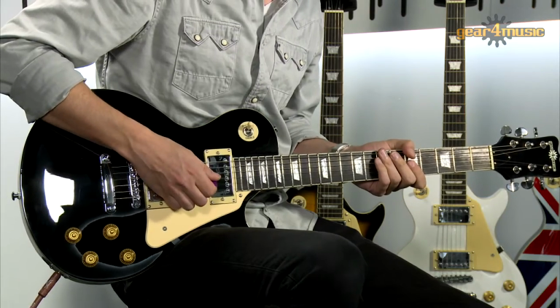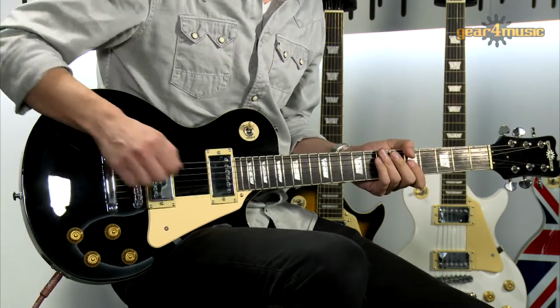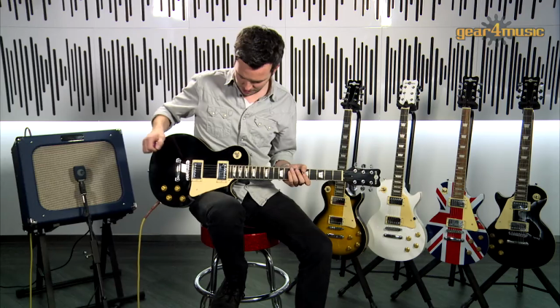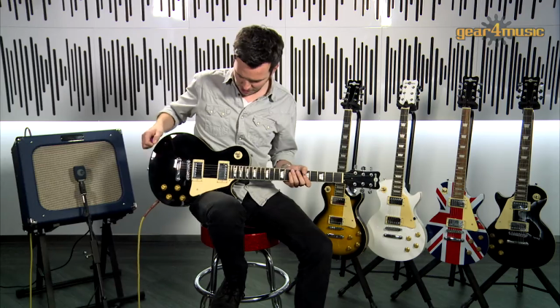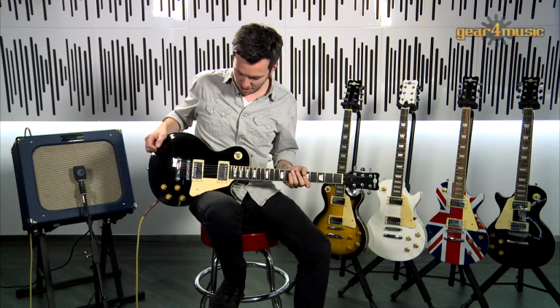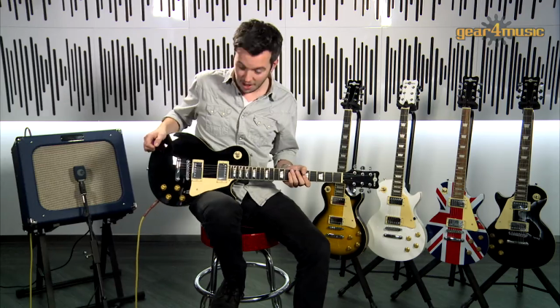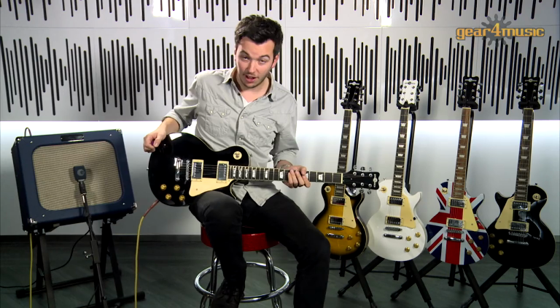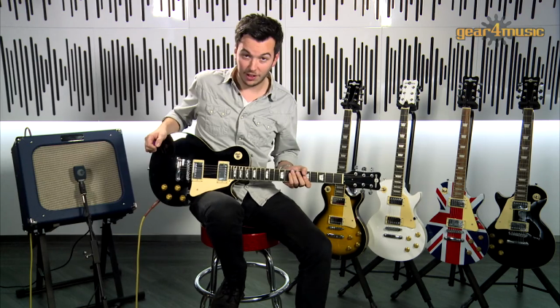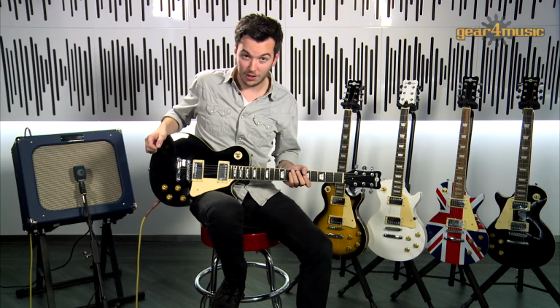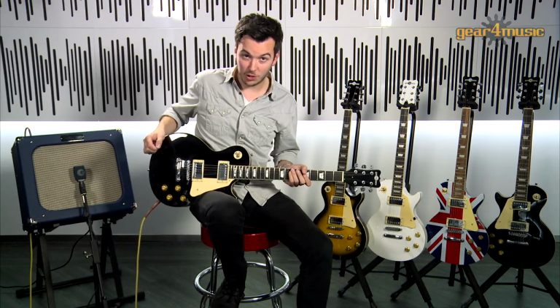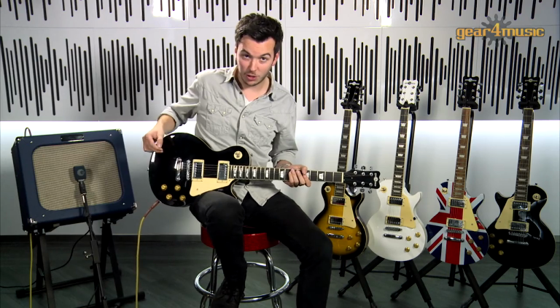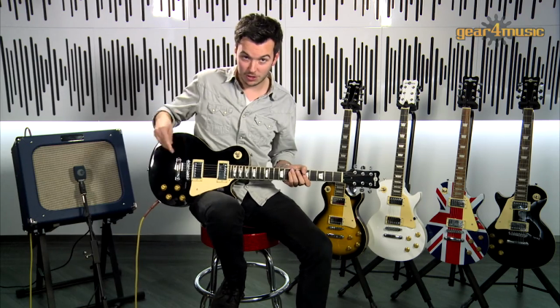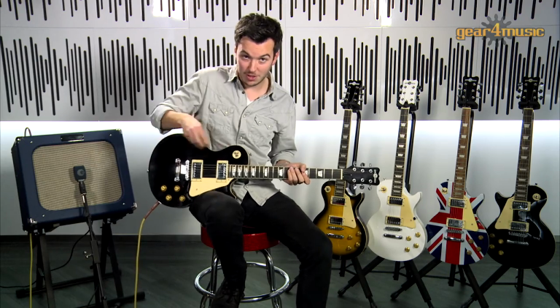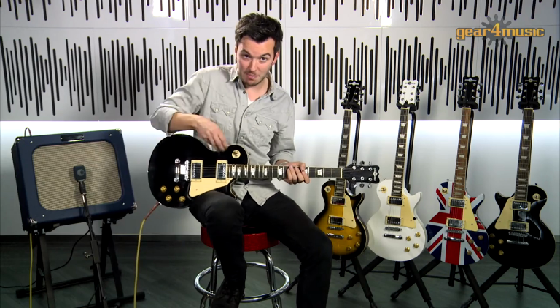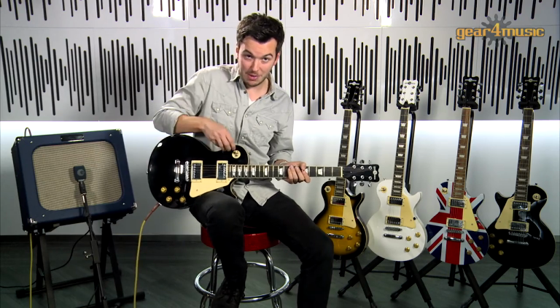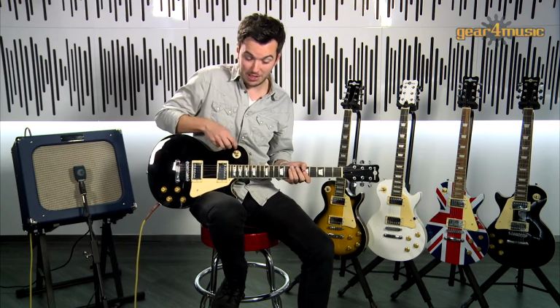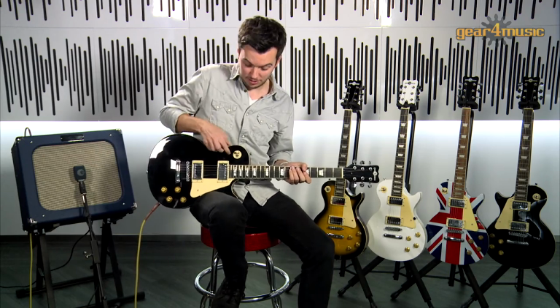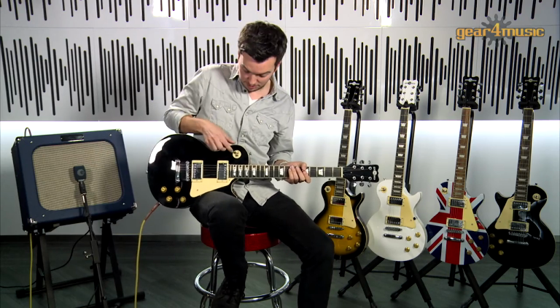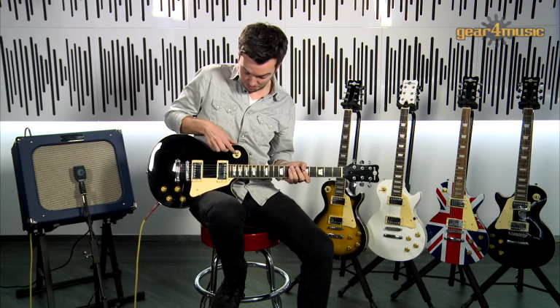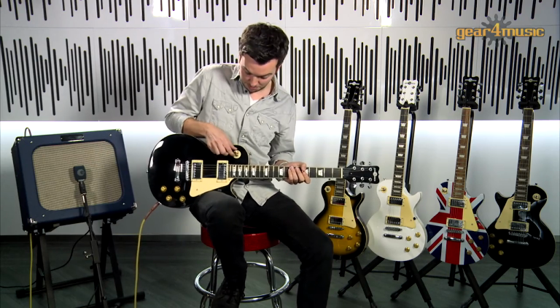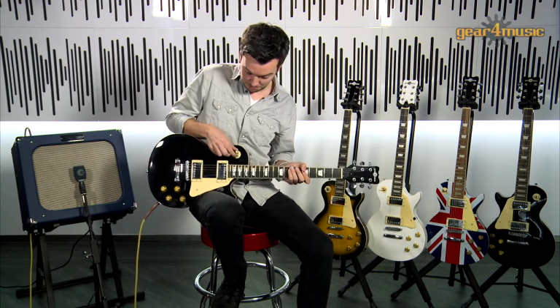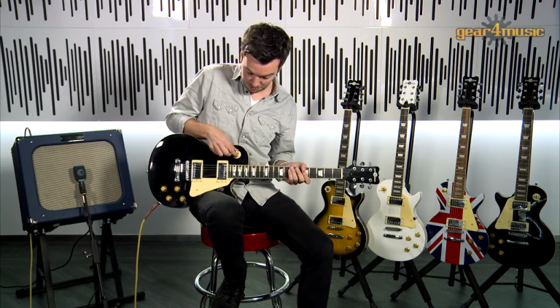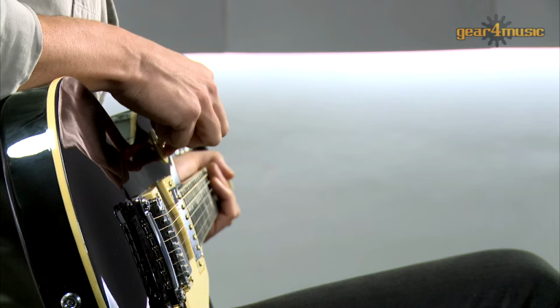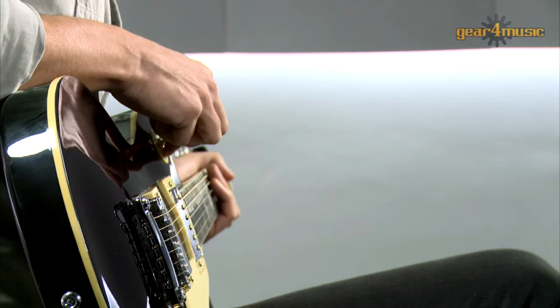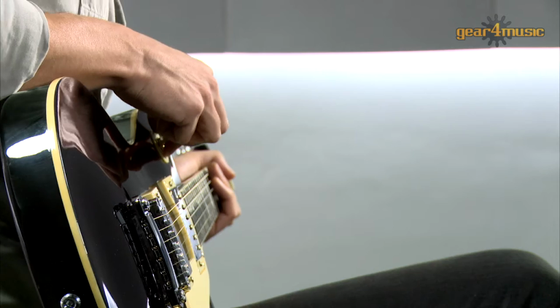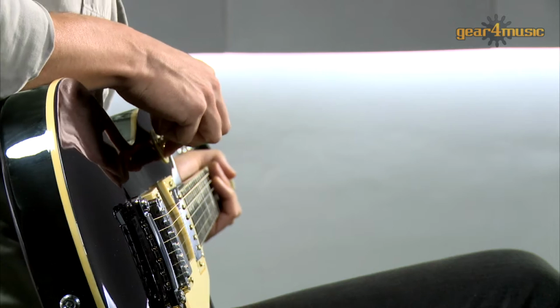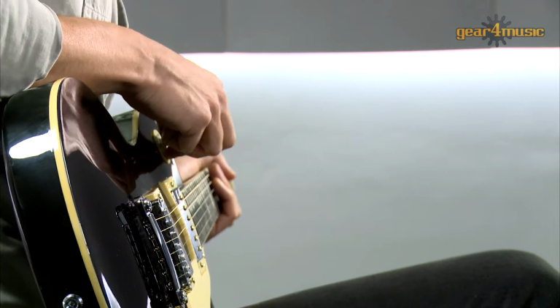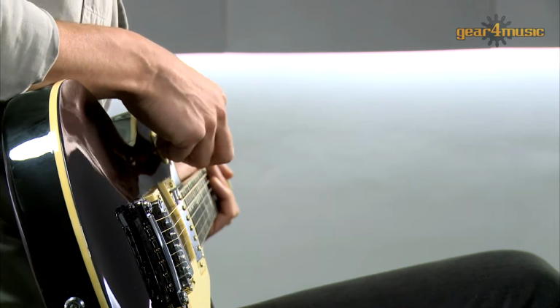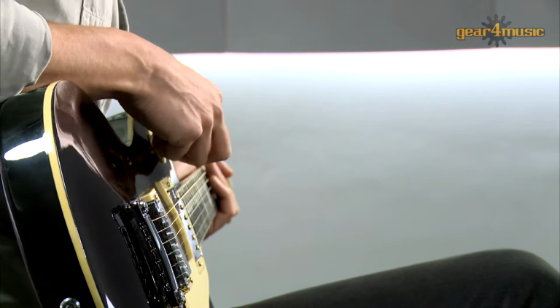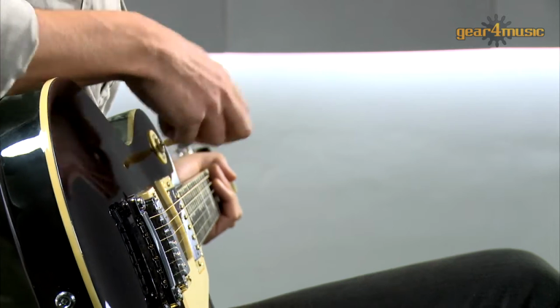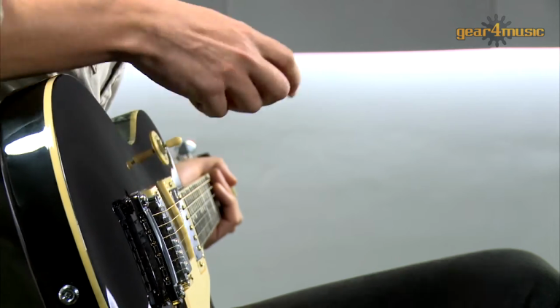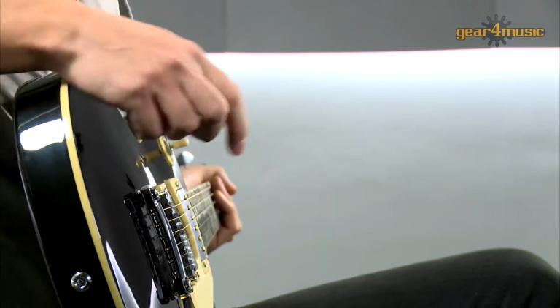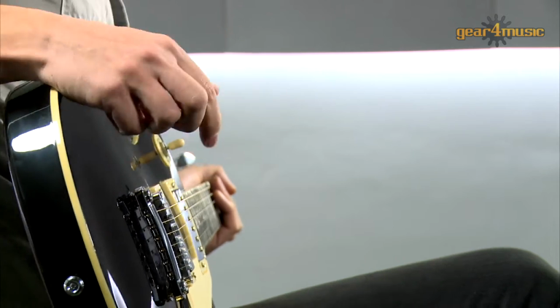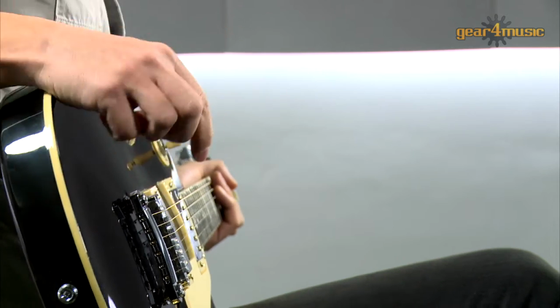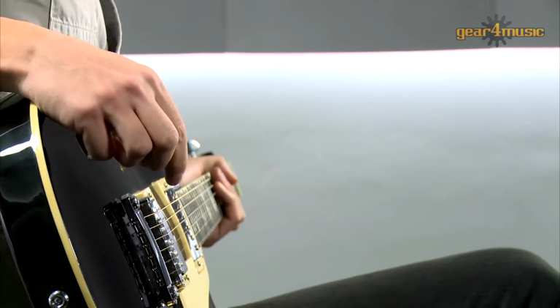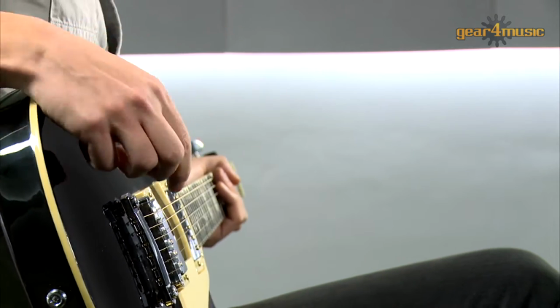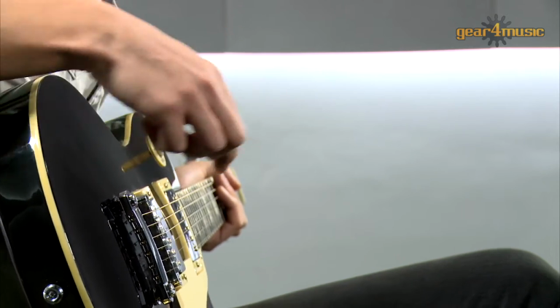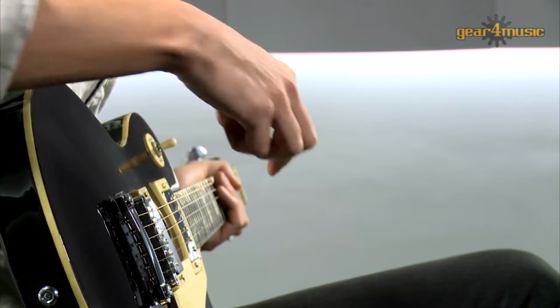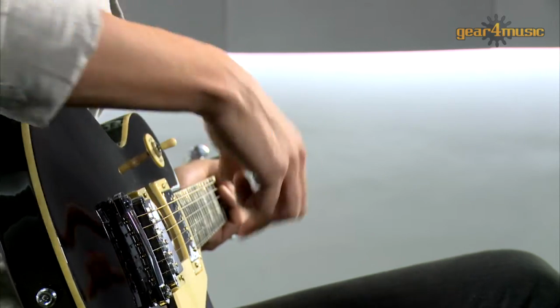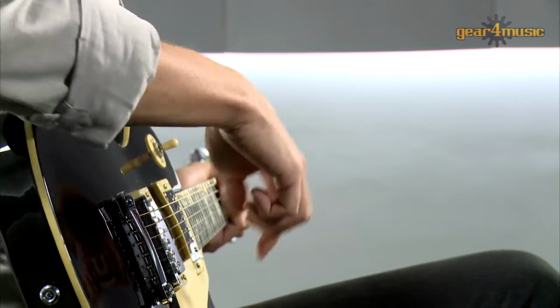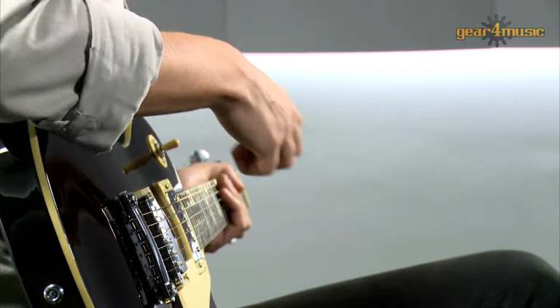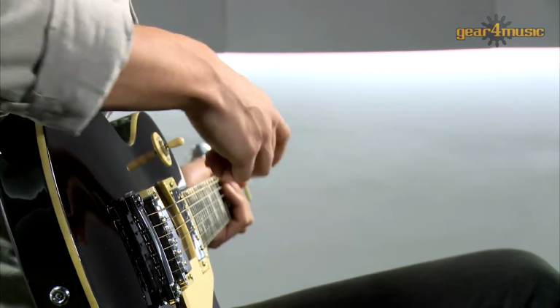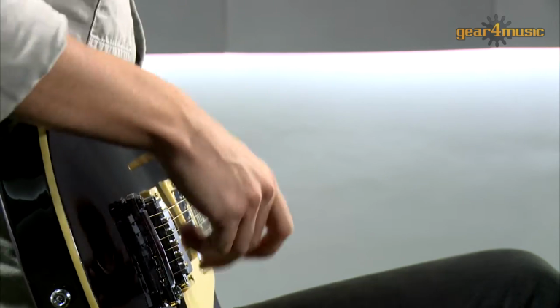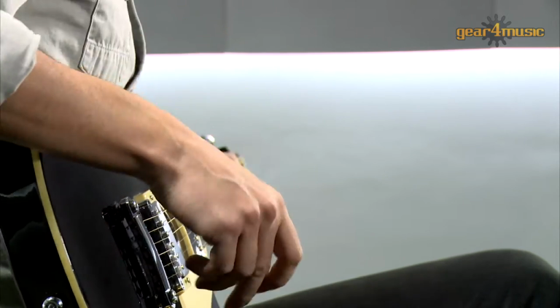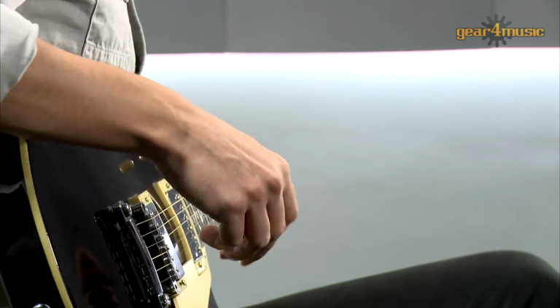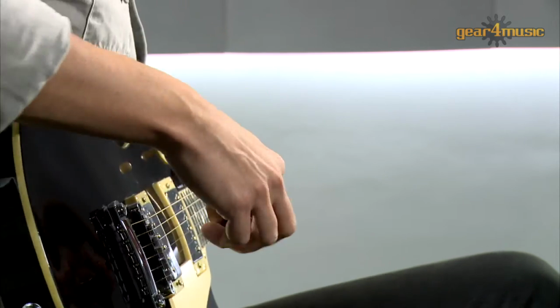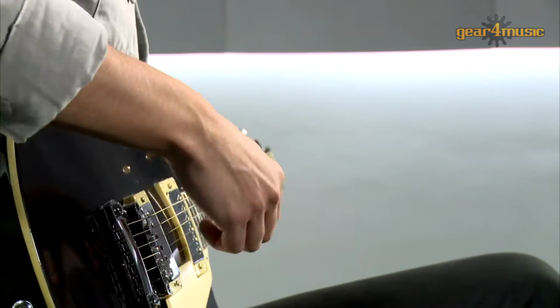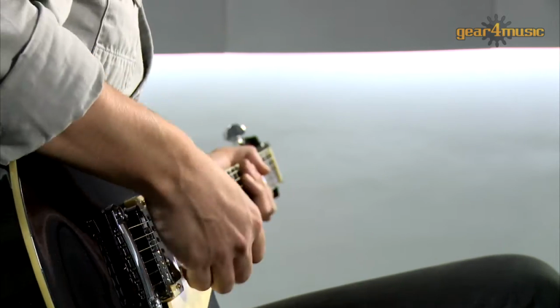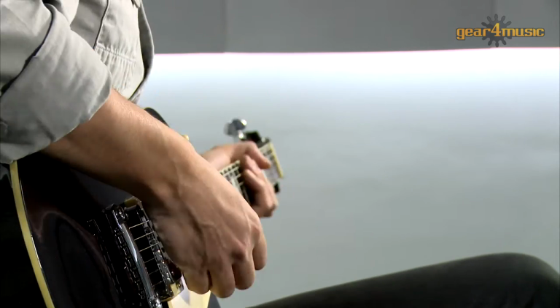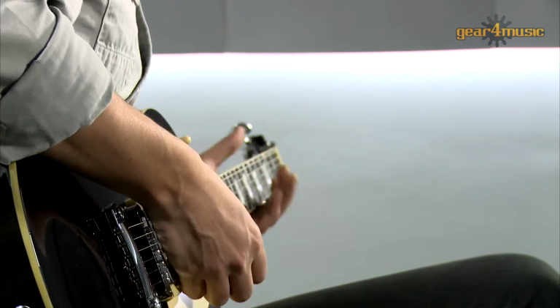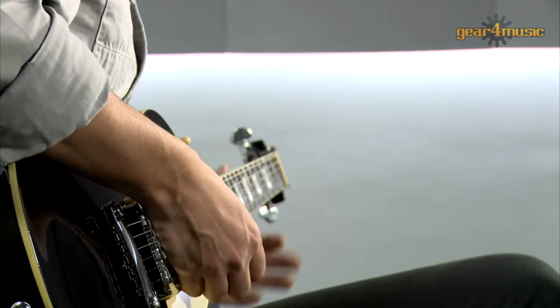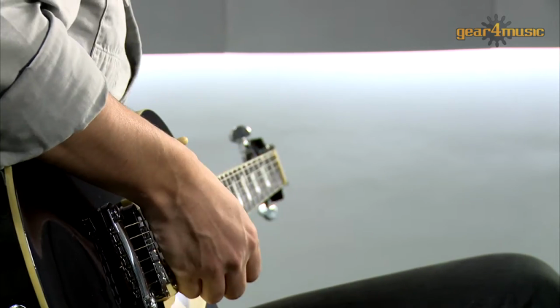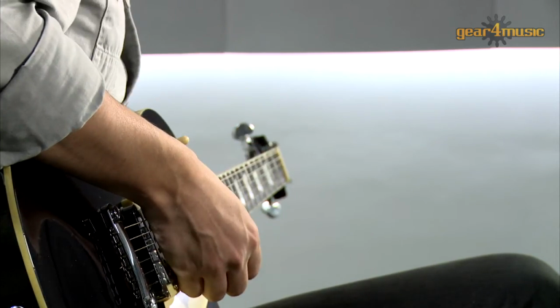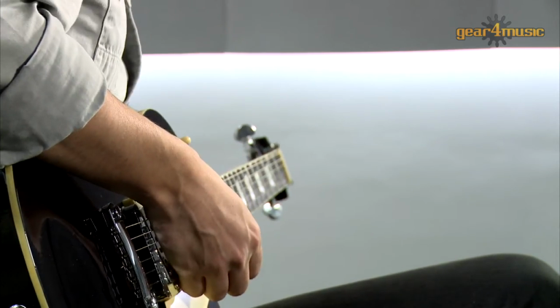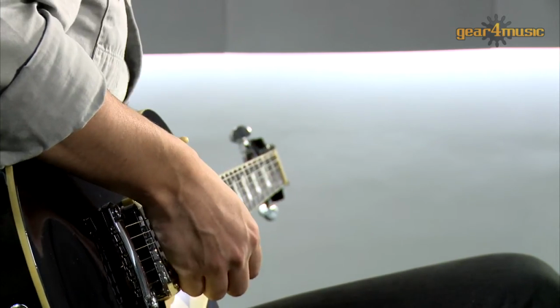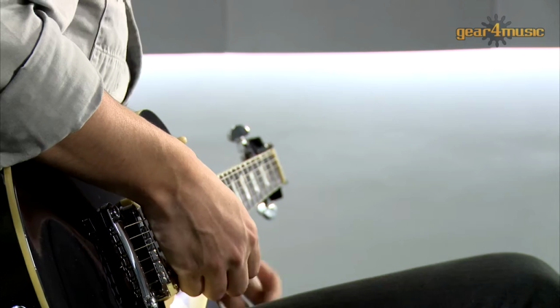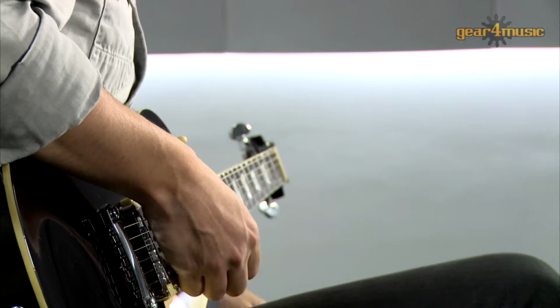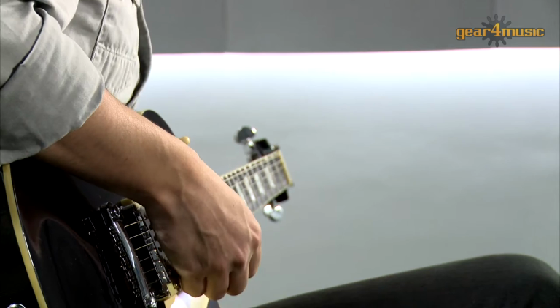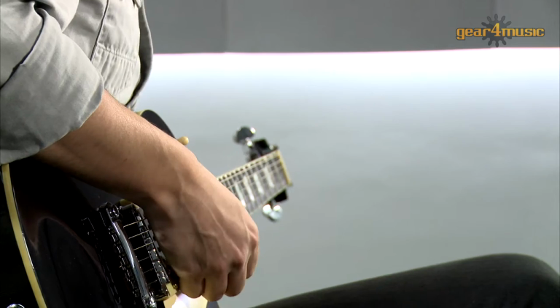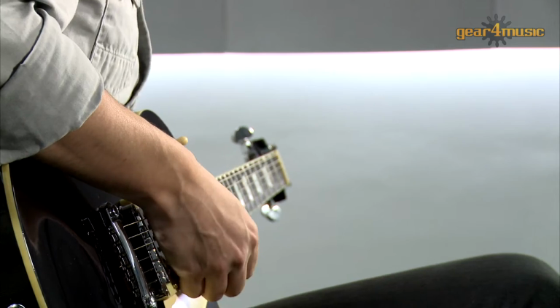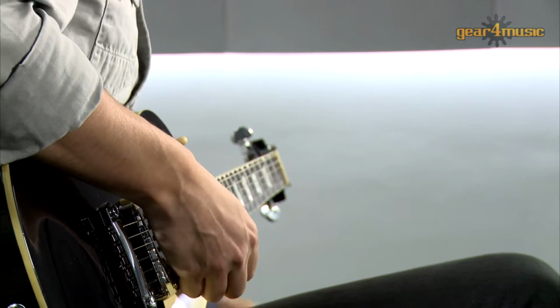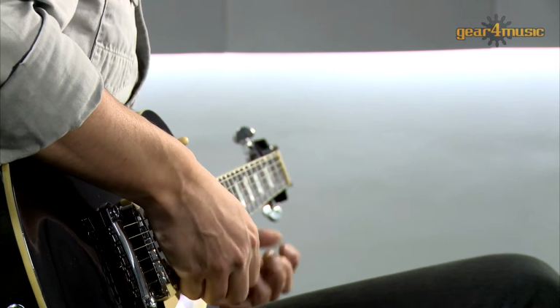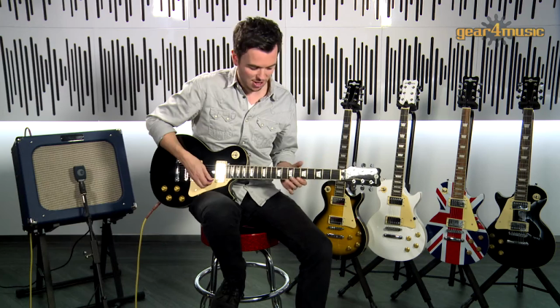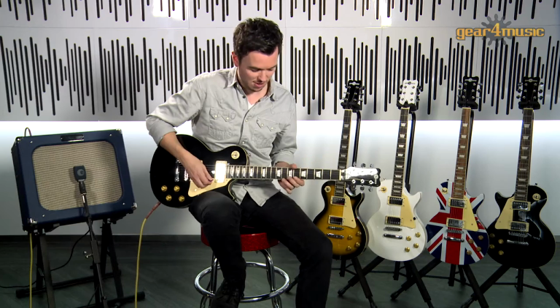And then of course the middle position here — this combines both pickups to give you a combination of the two.